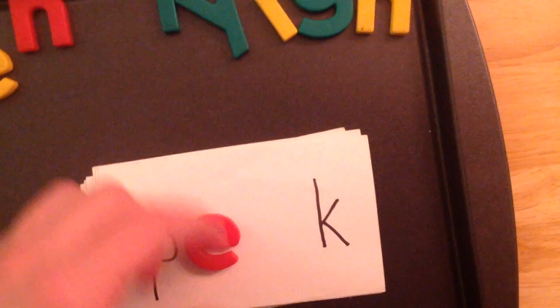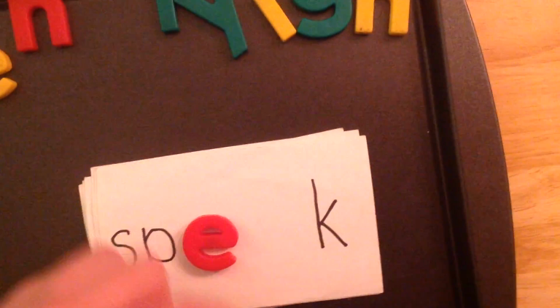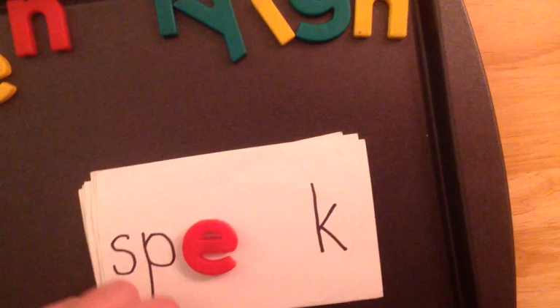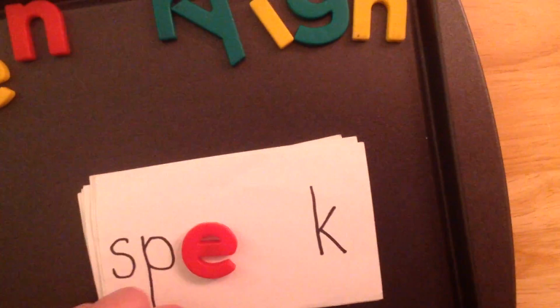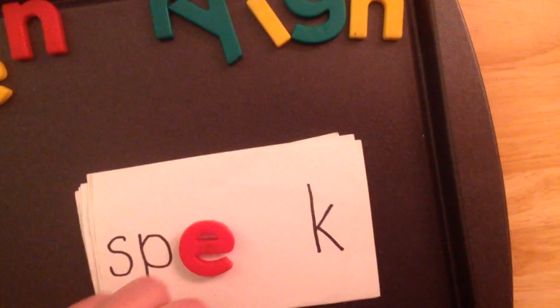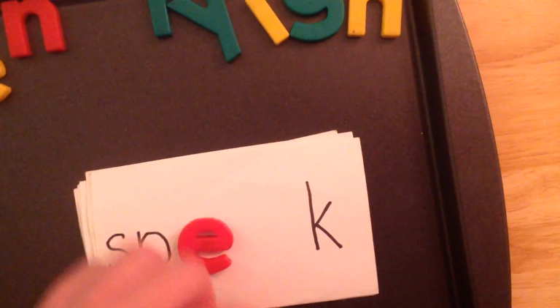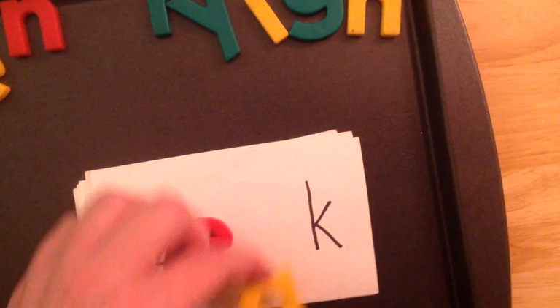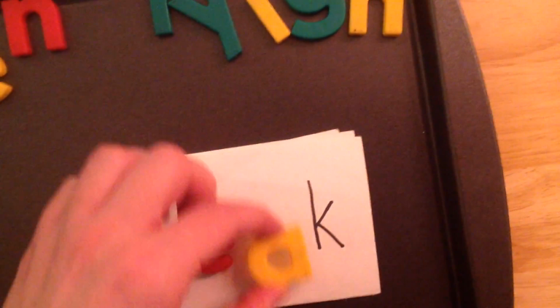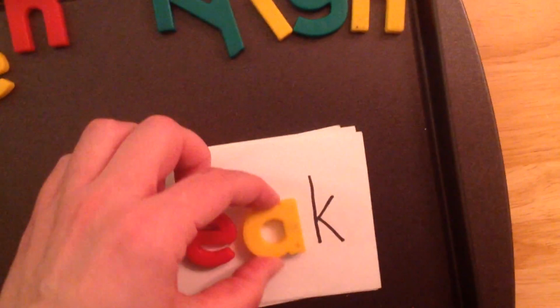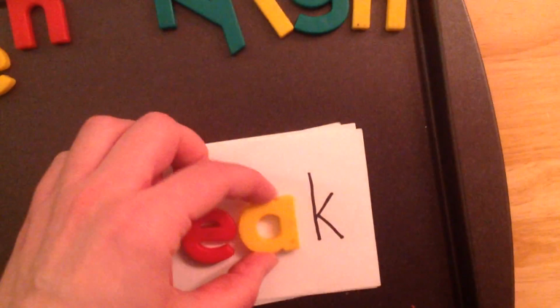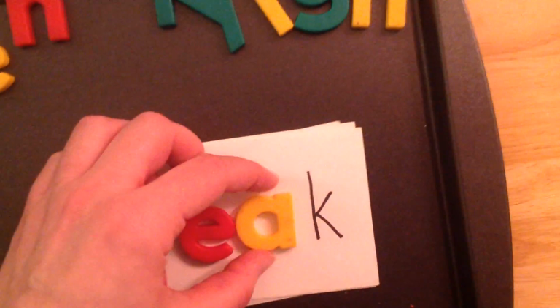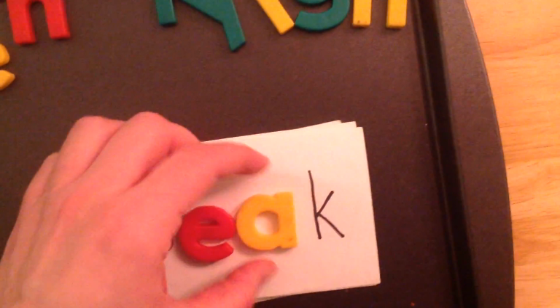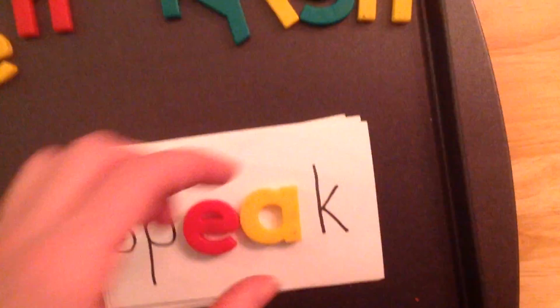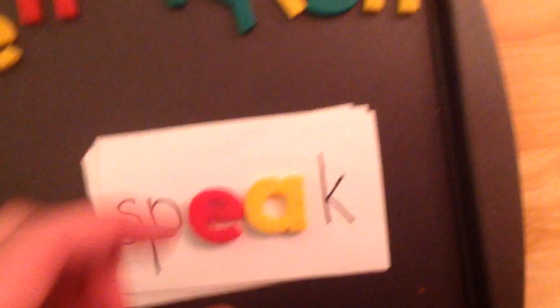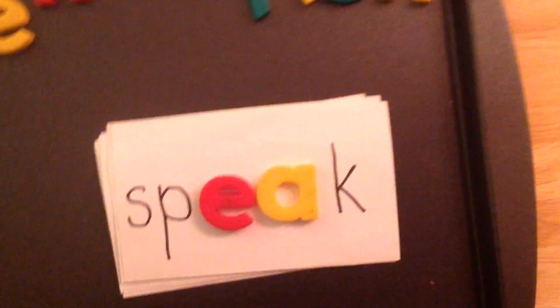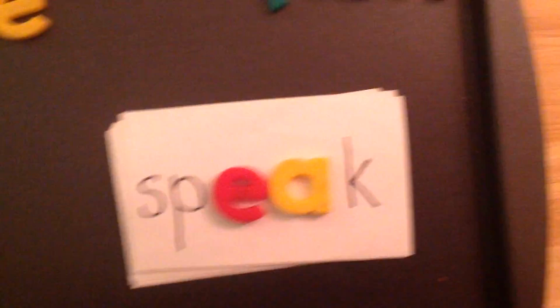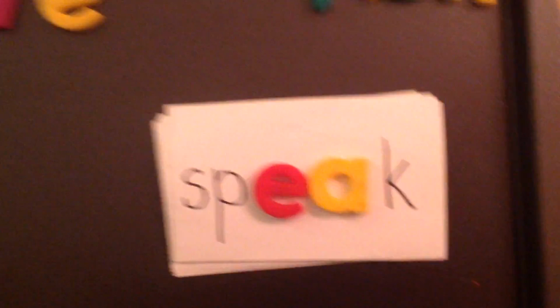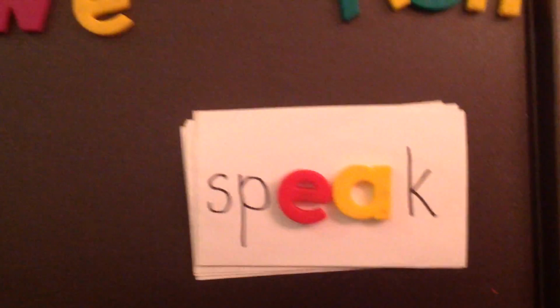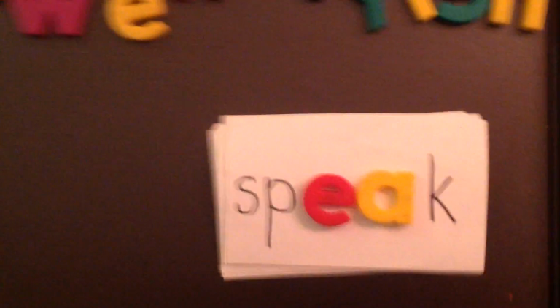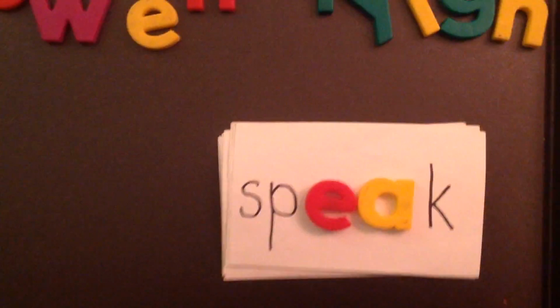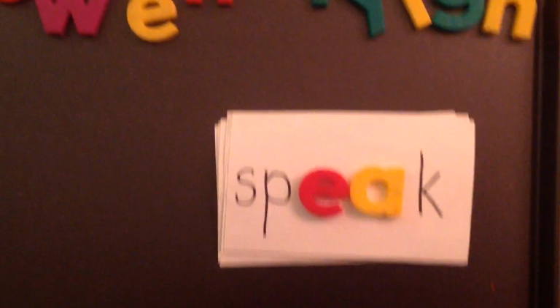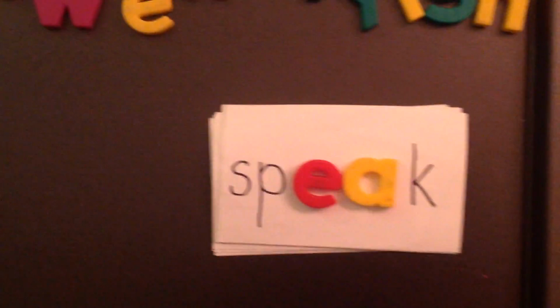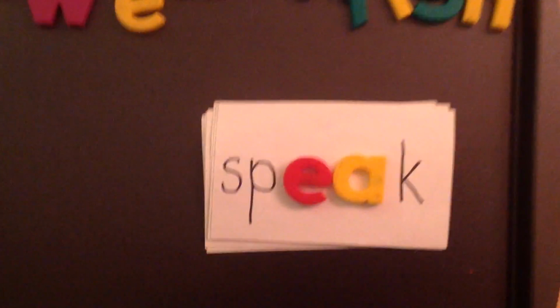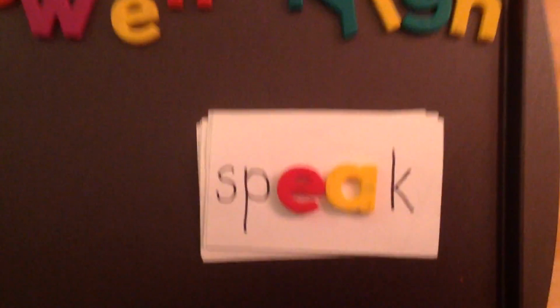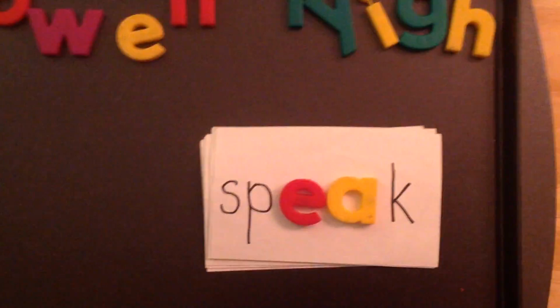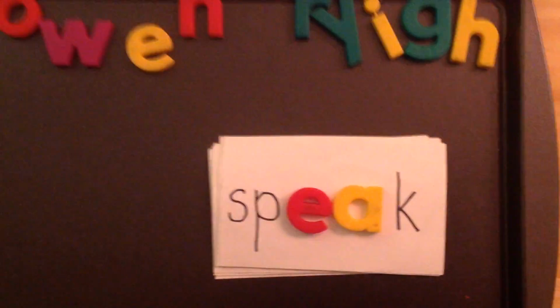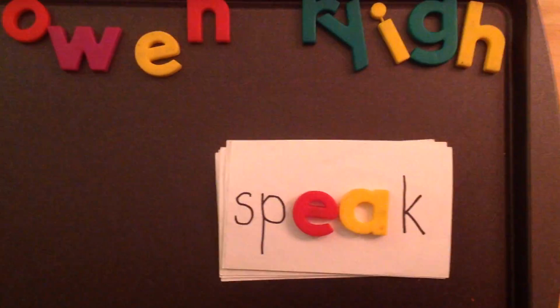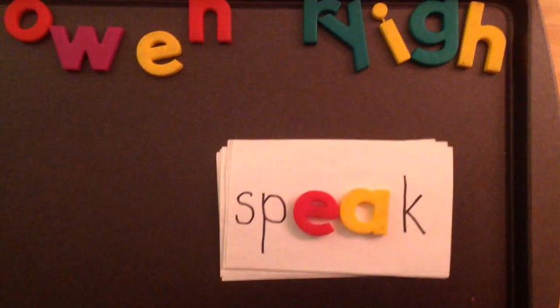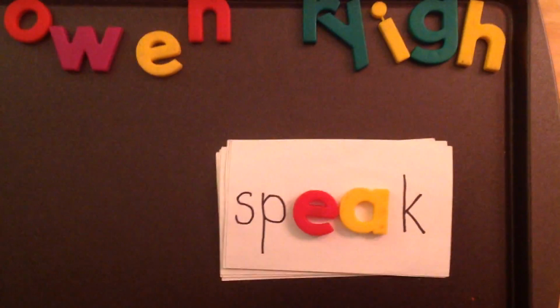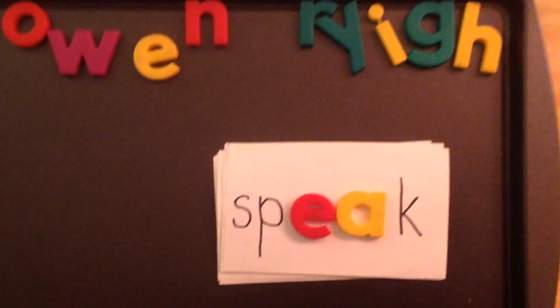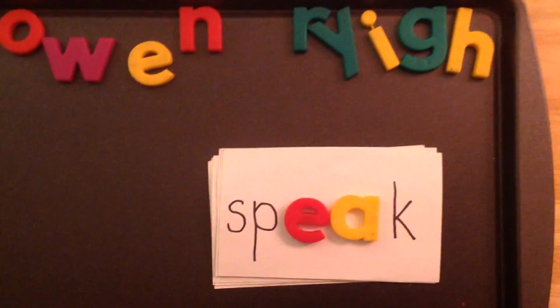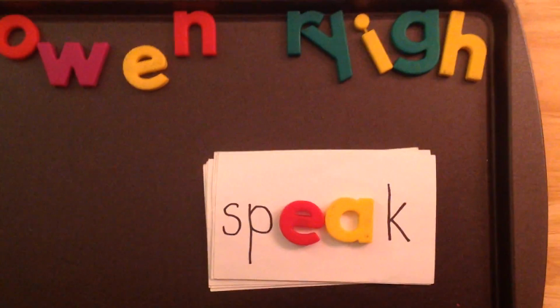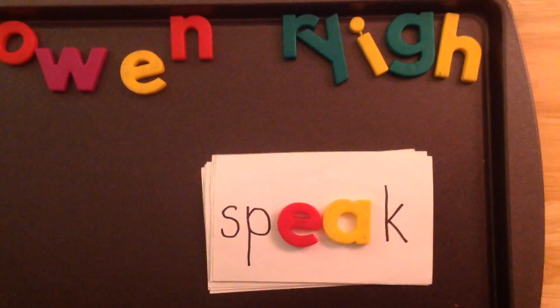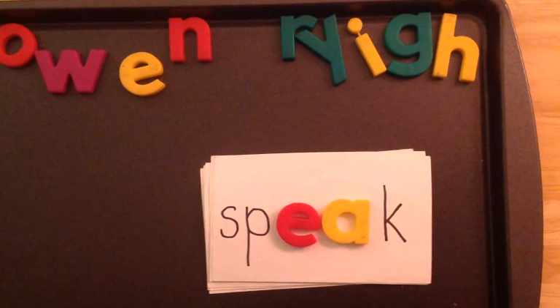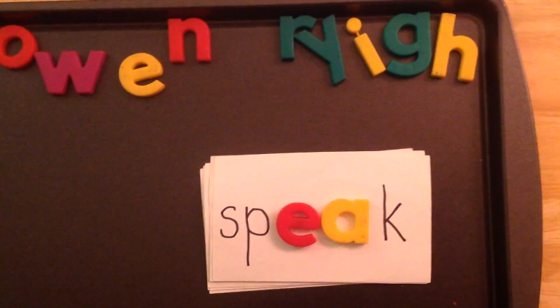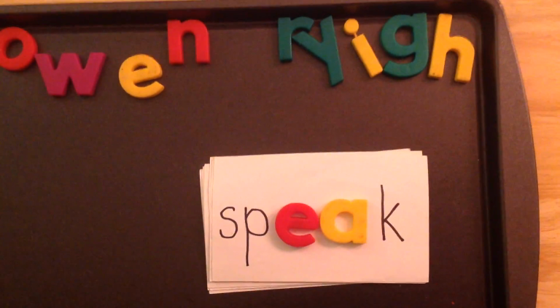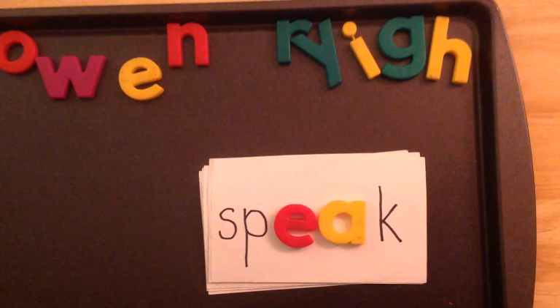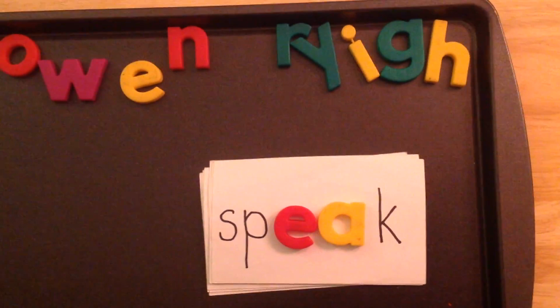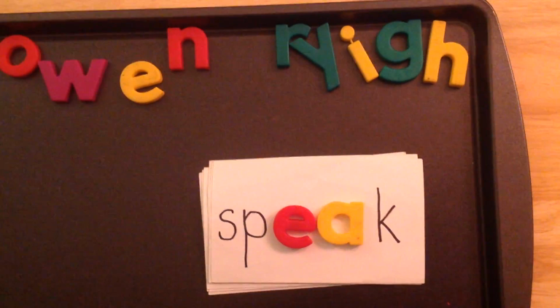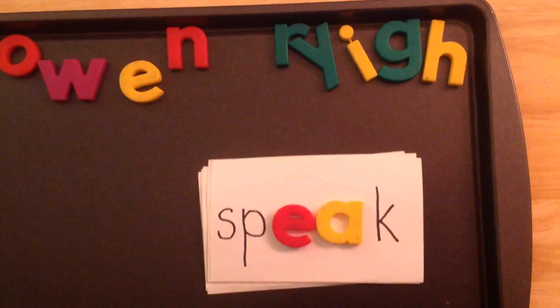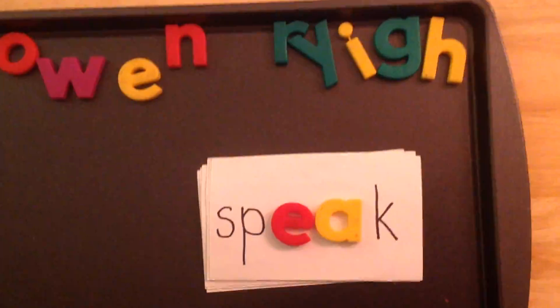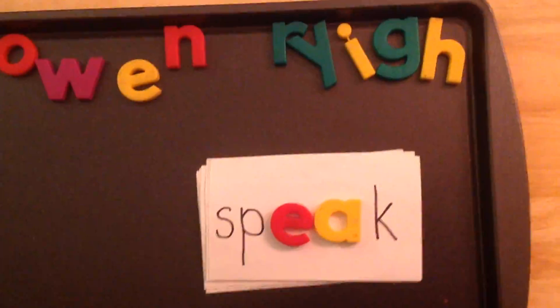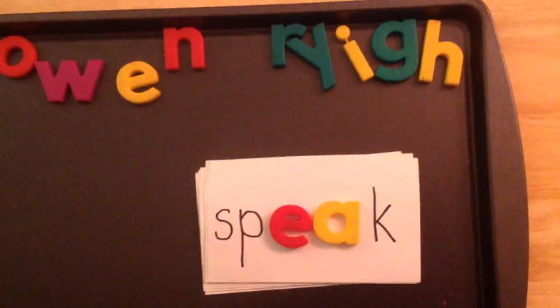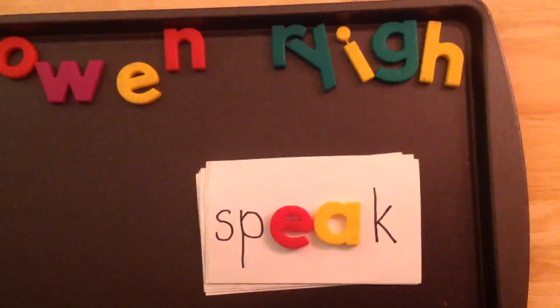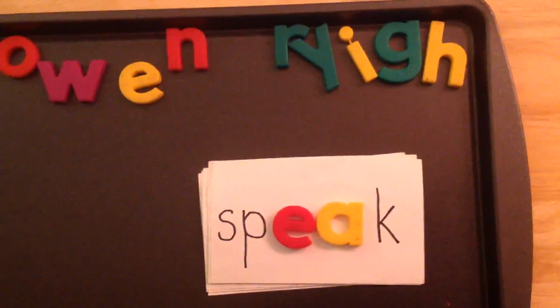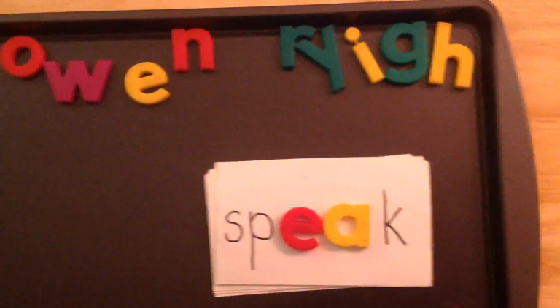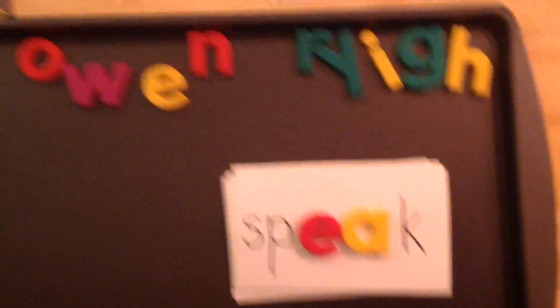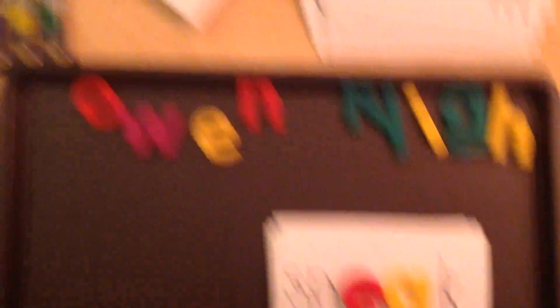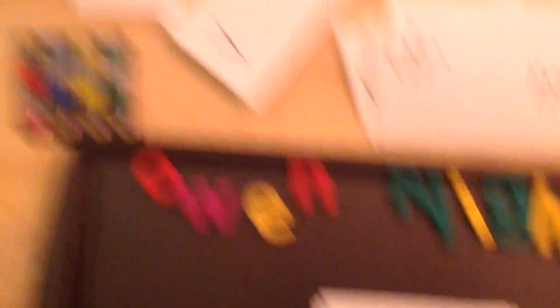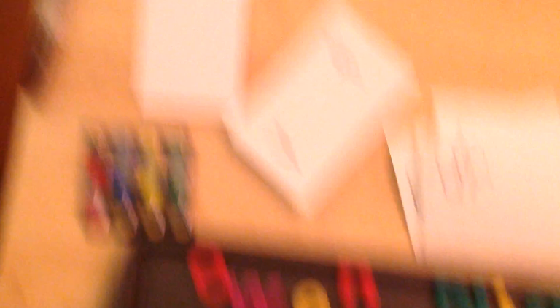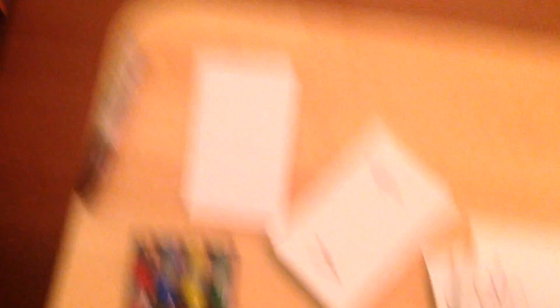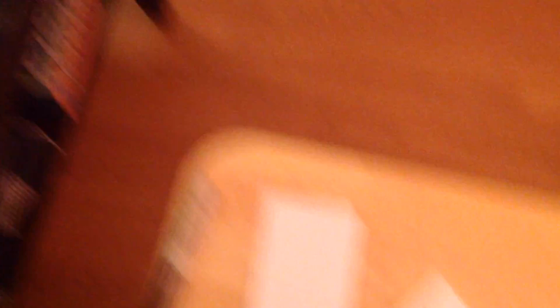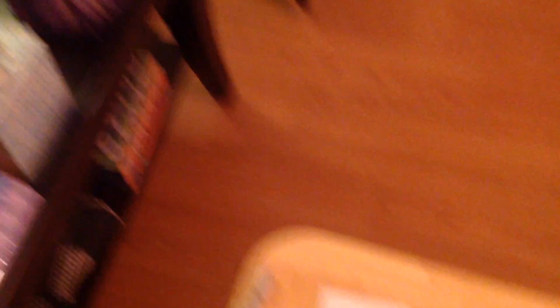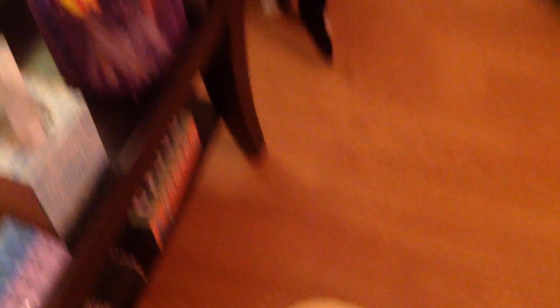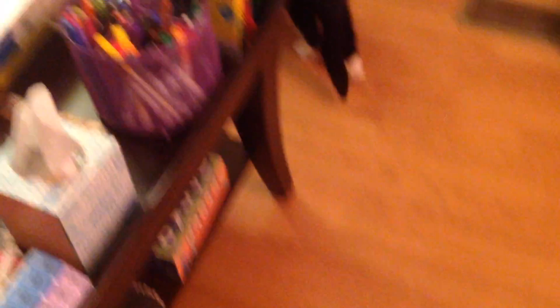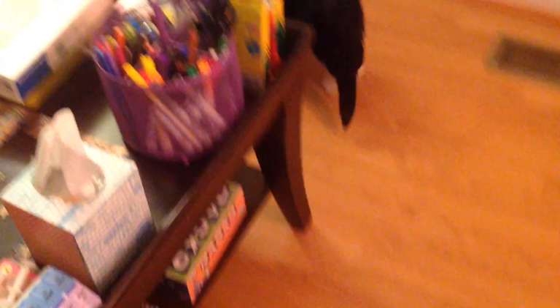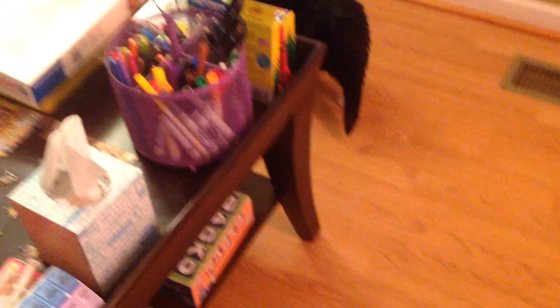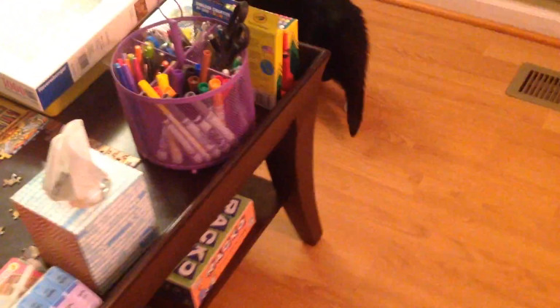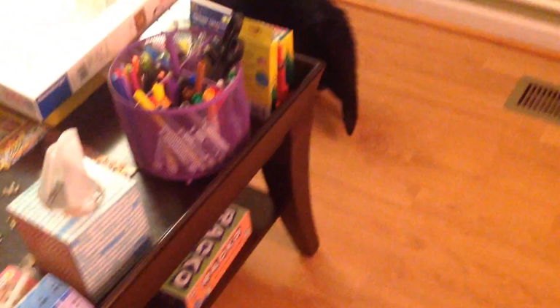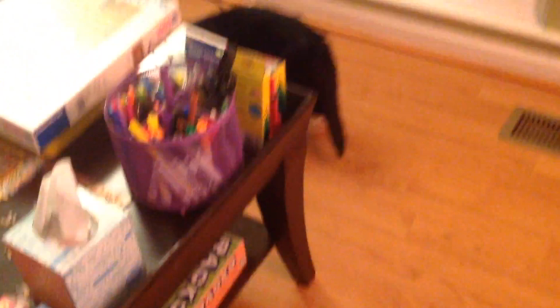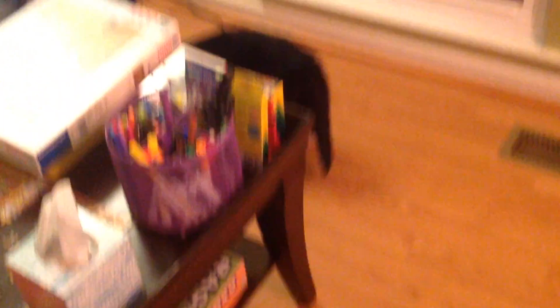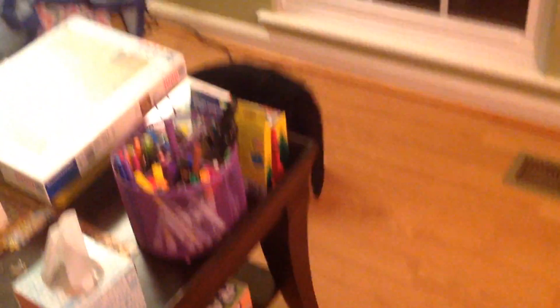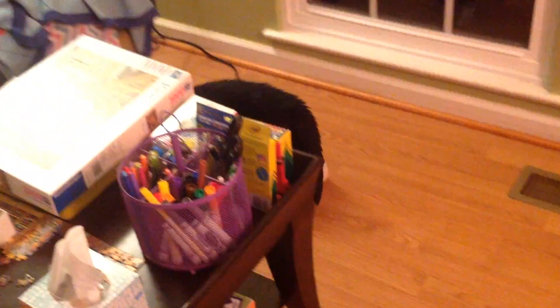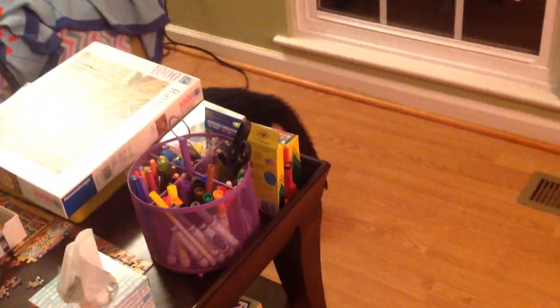This word is 'speak.' I hope you came to reading group today.